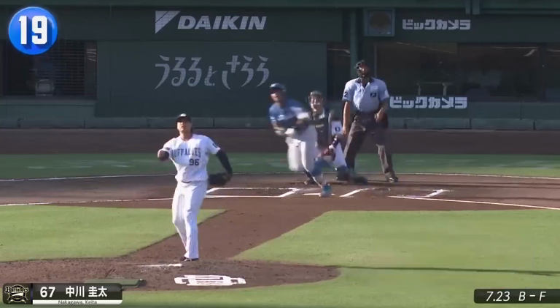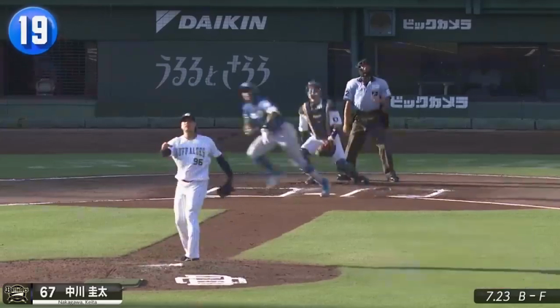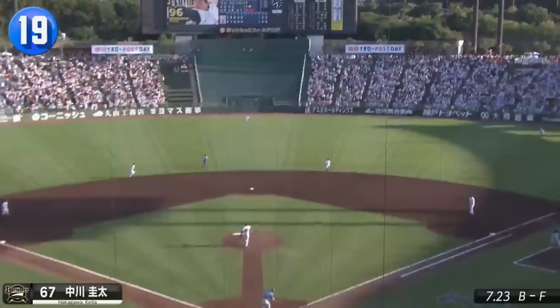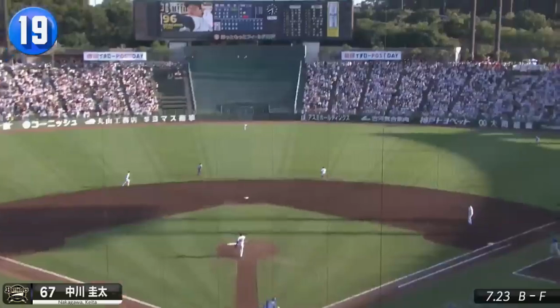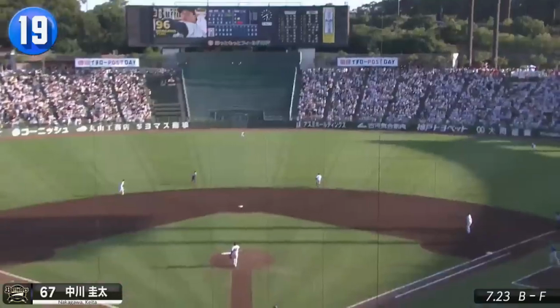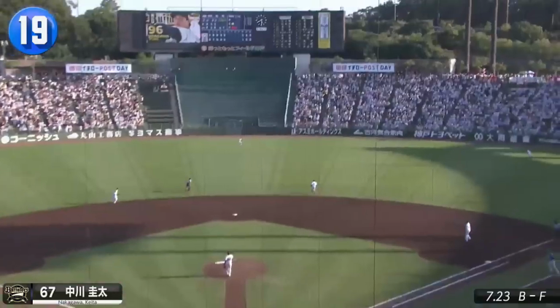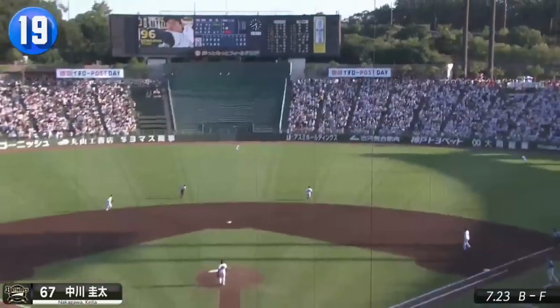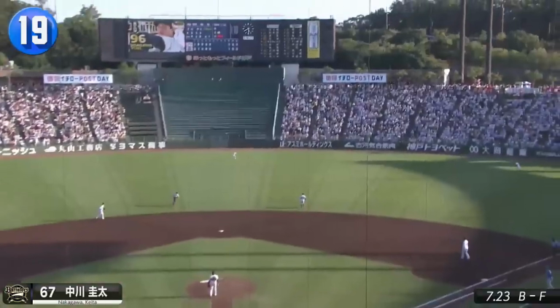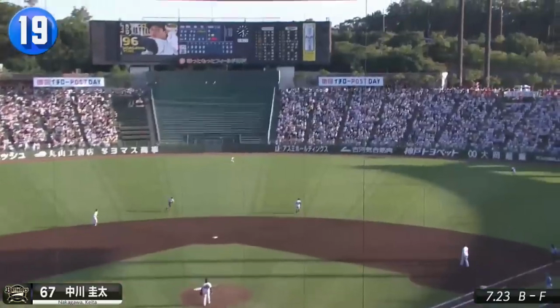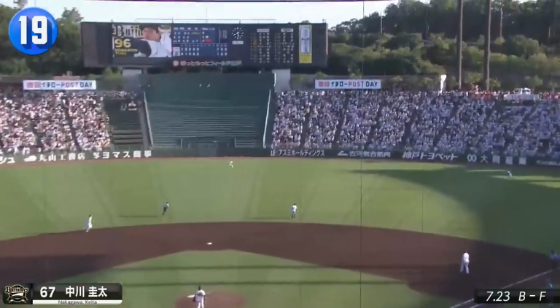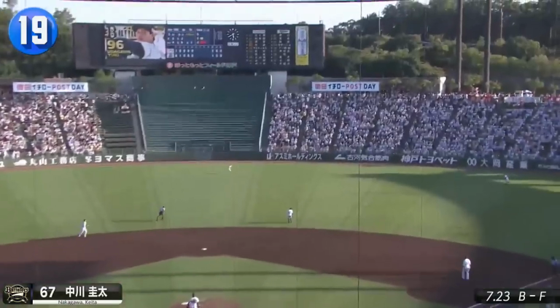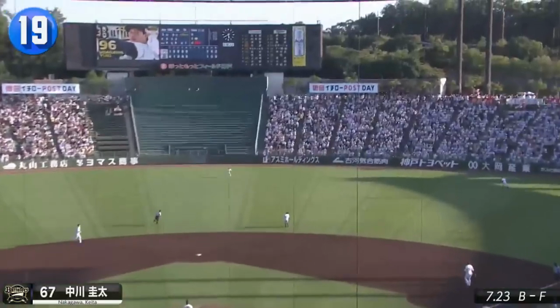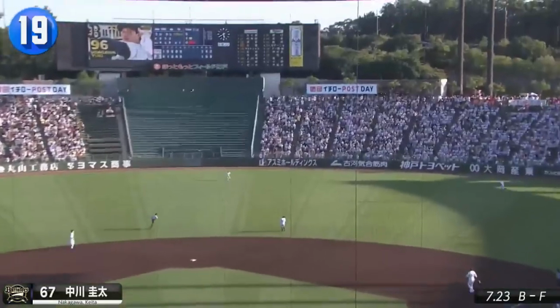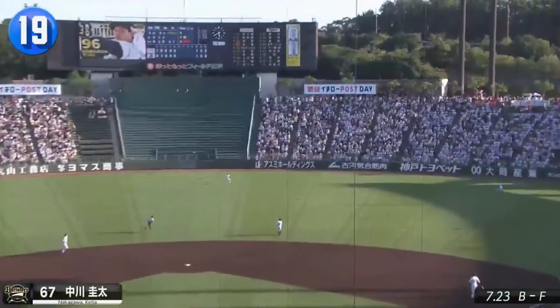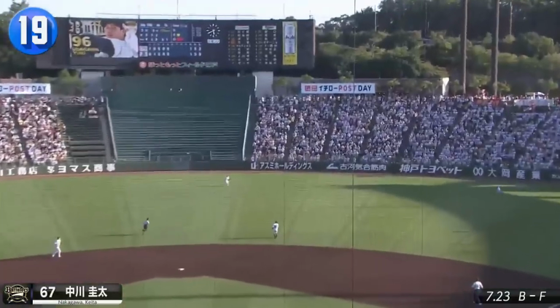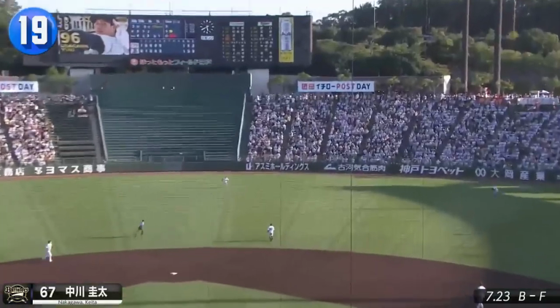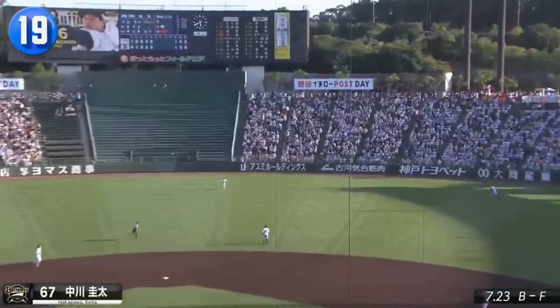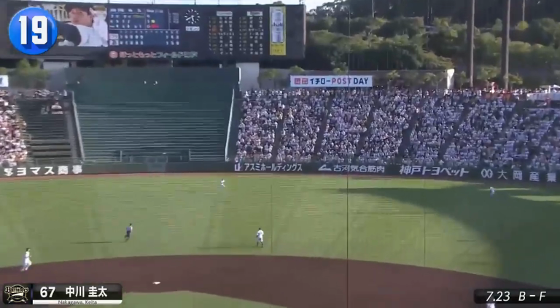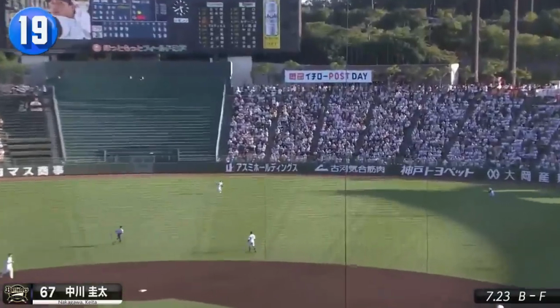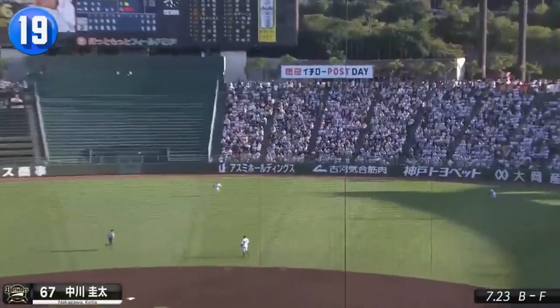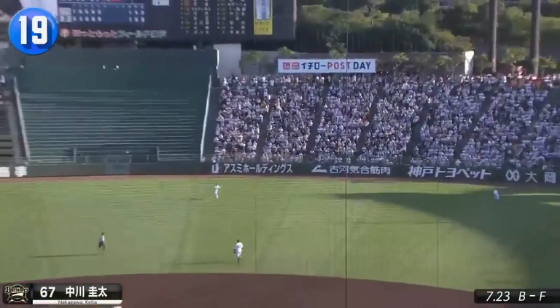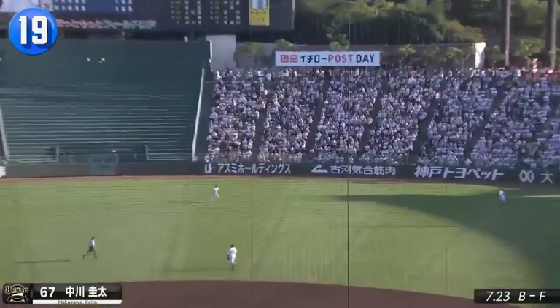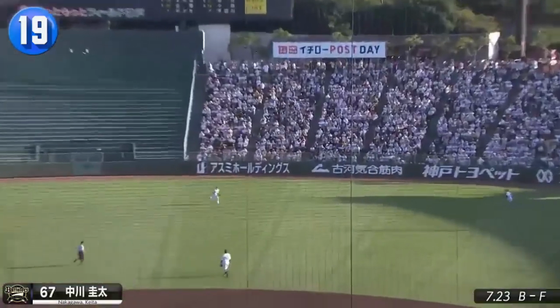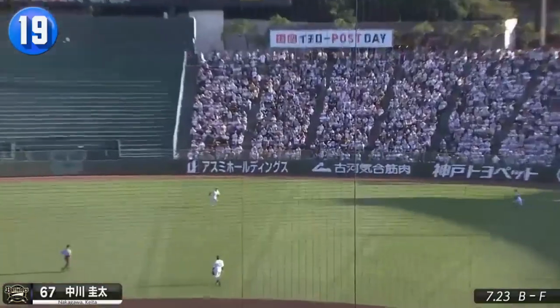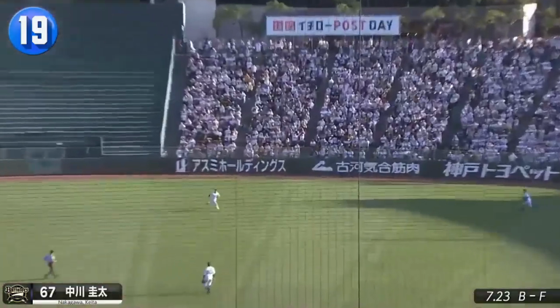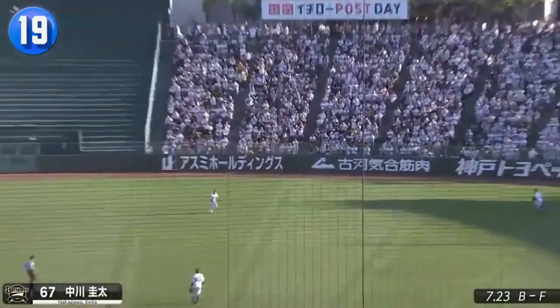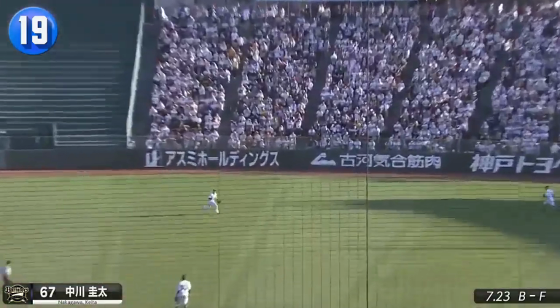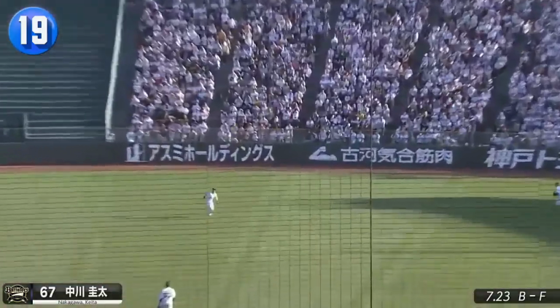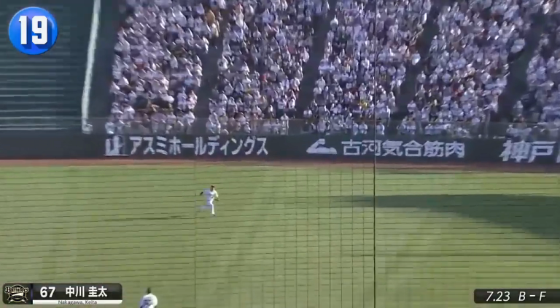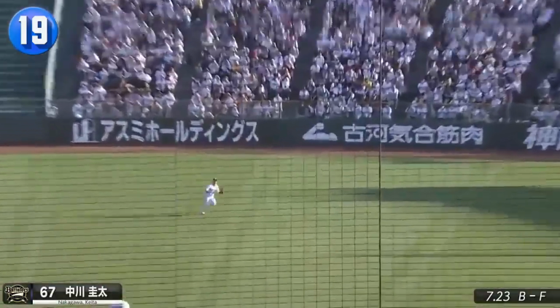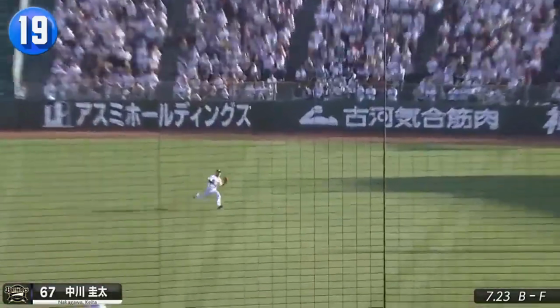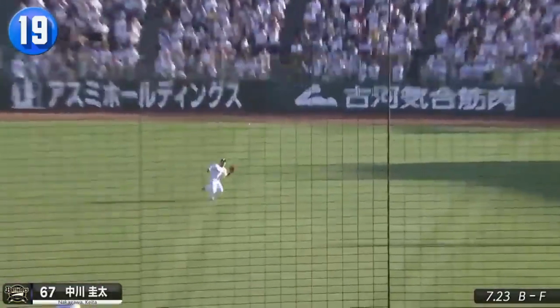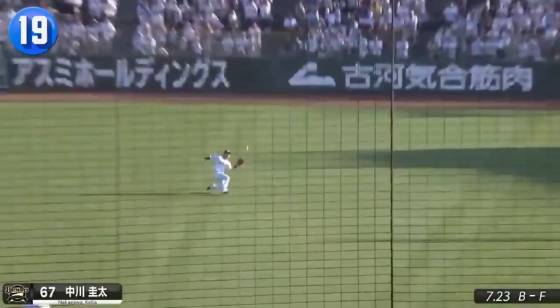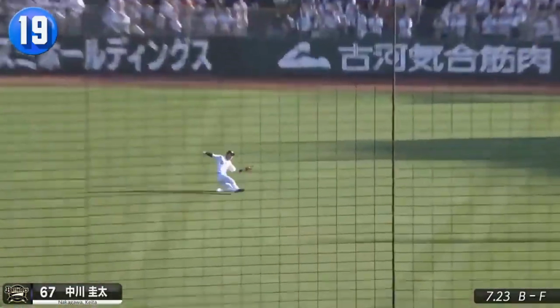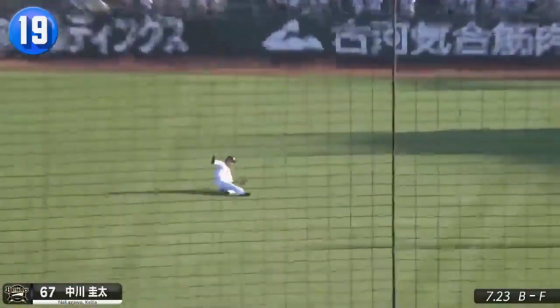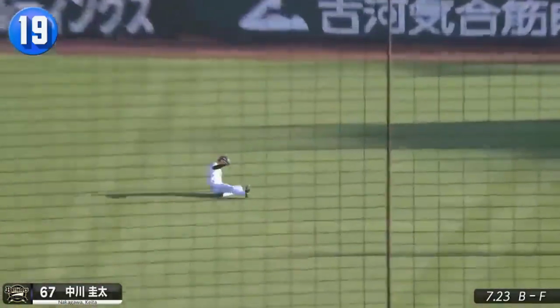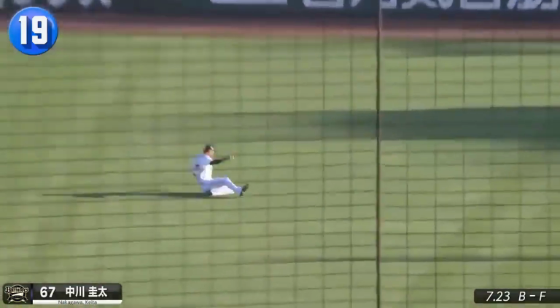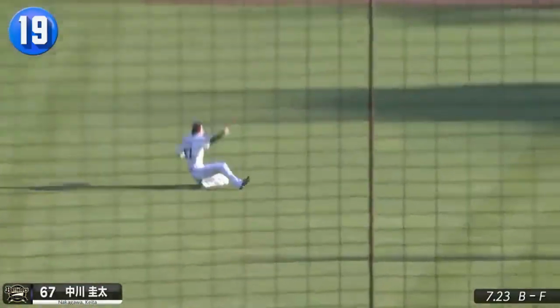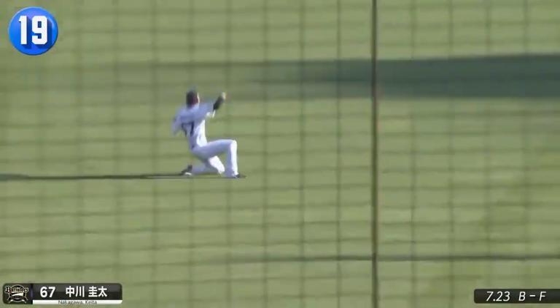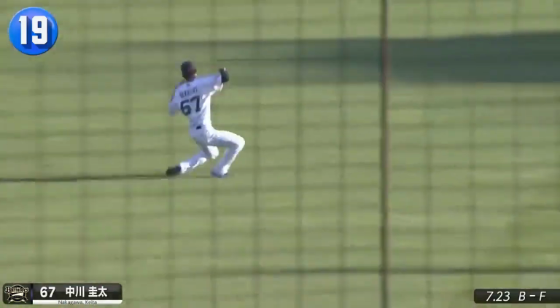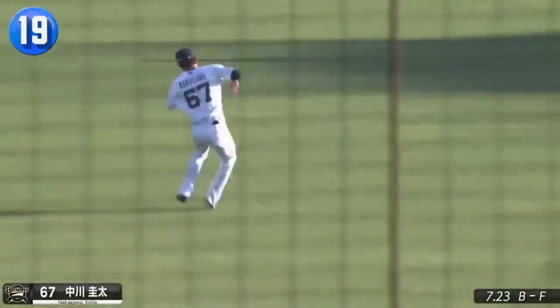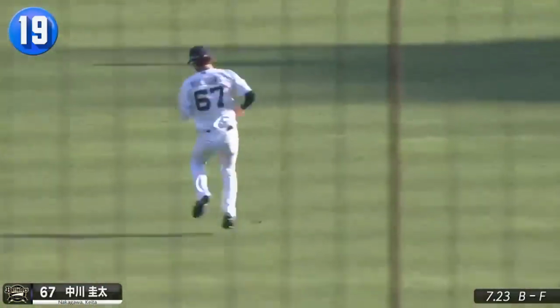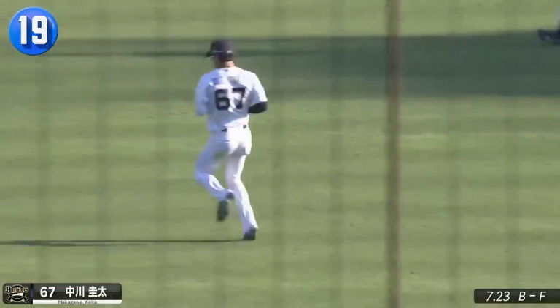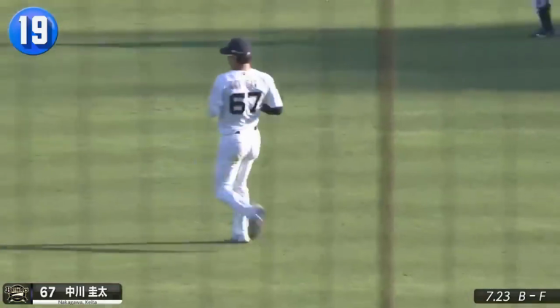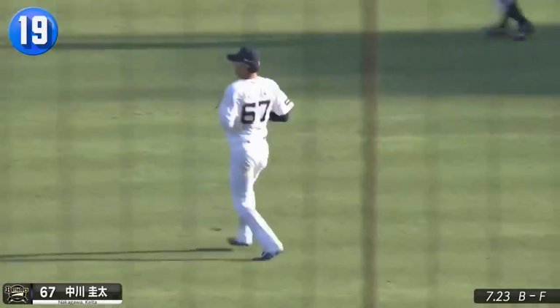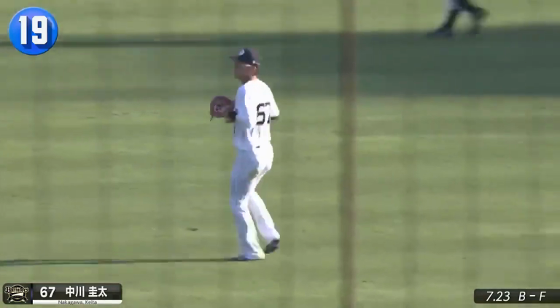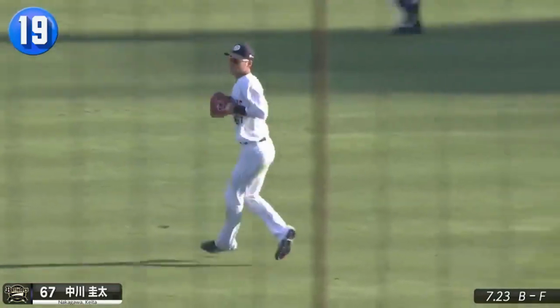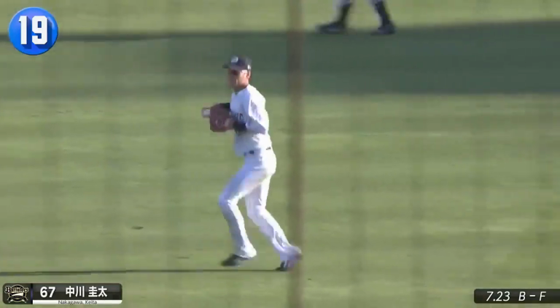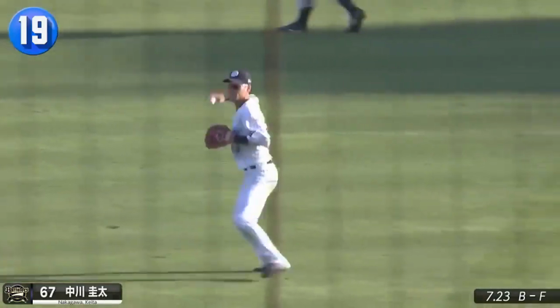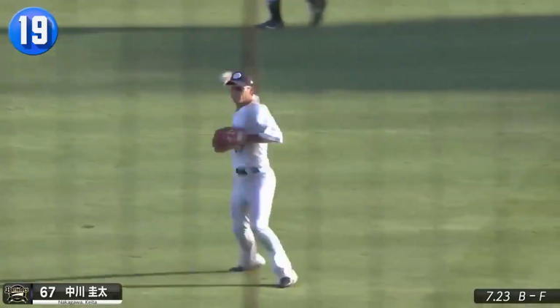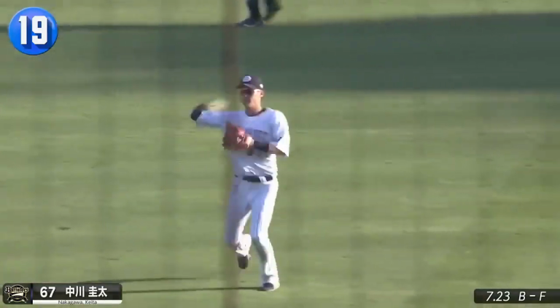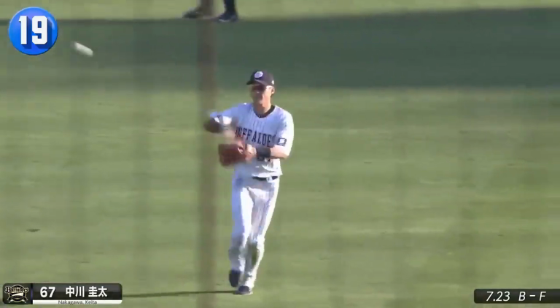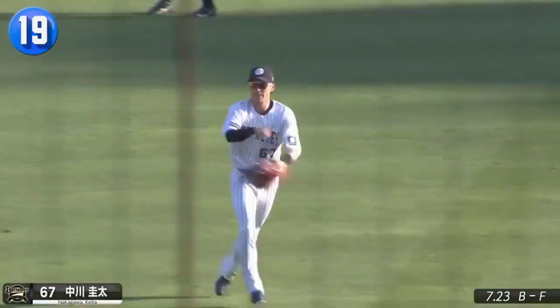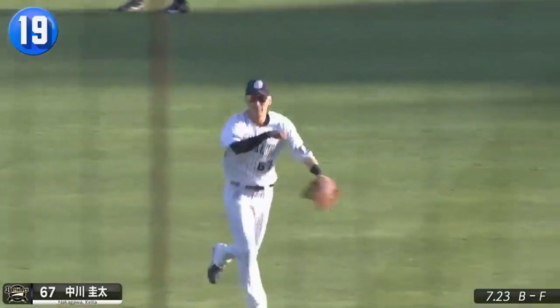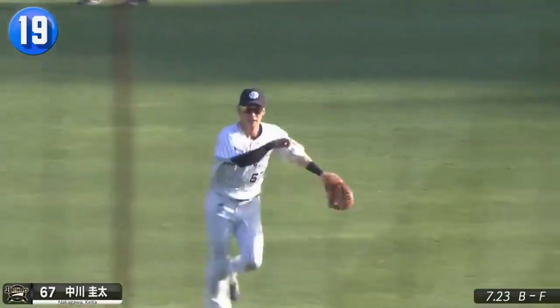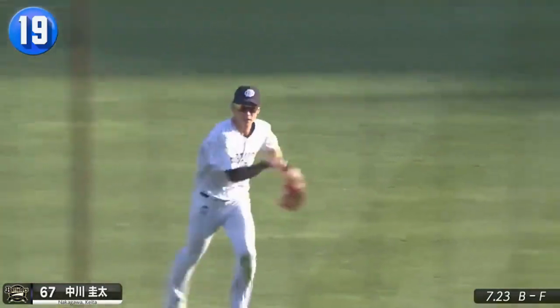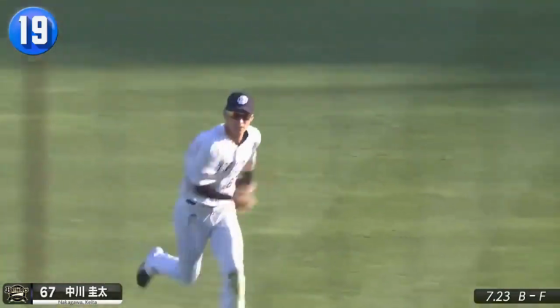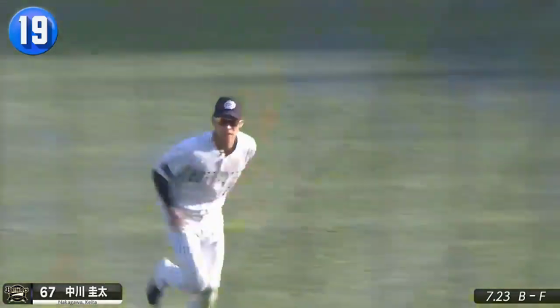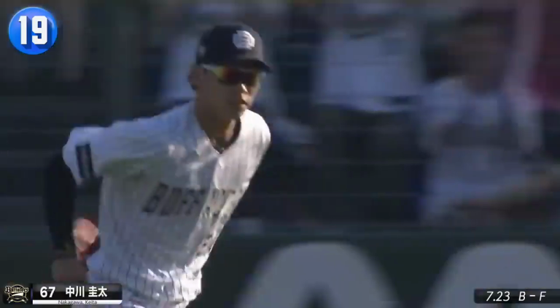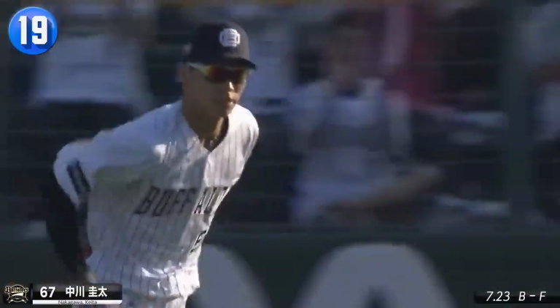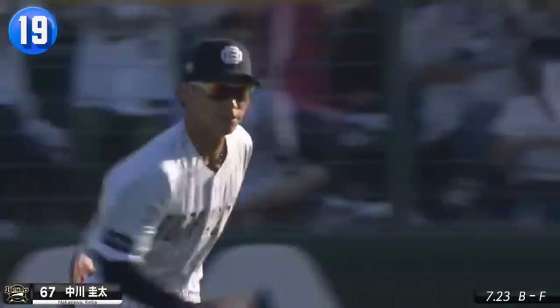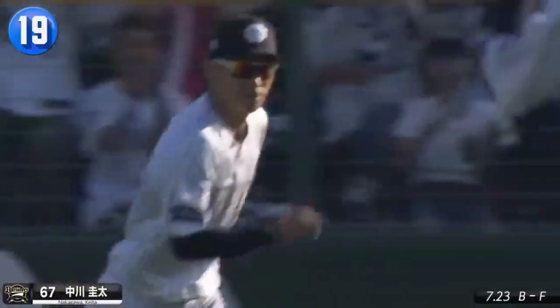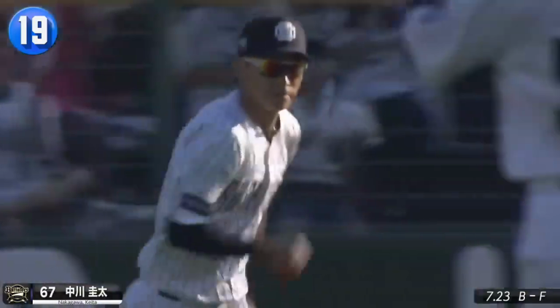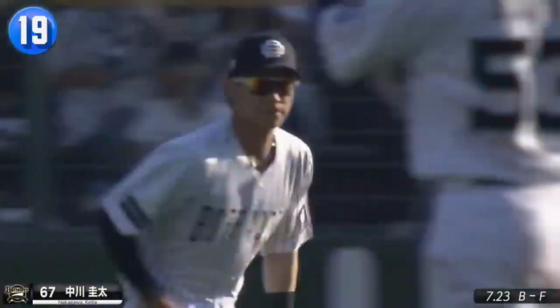Keita Nakagawa has been one of the breakout bats for the Buffaloes this season, but don't overlook his speed in centerfield.